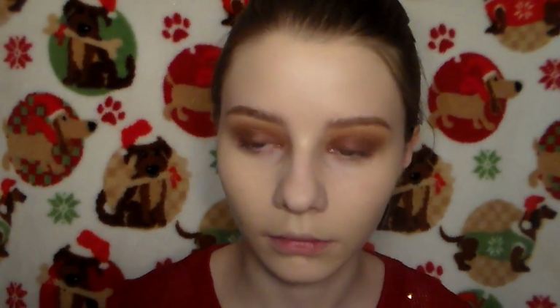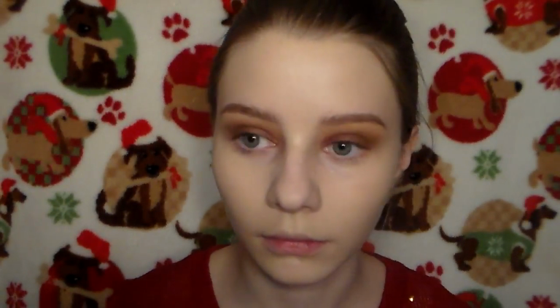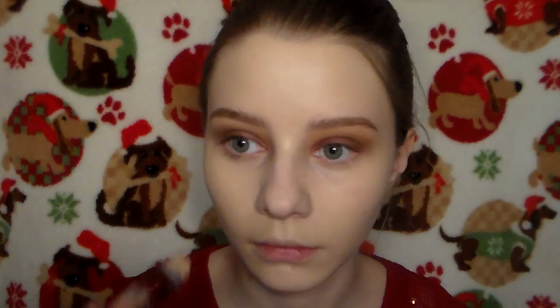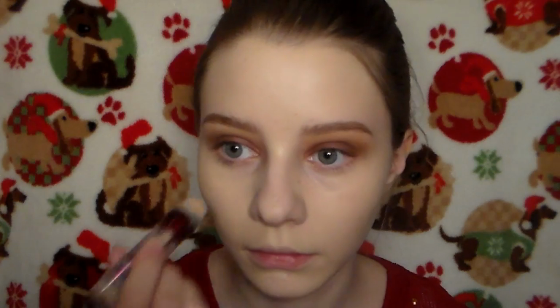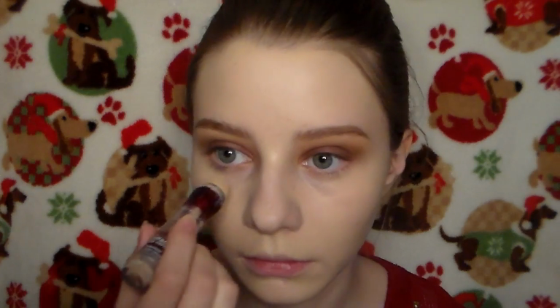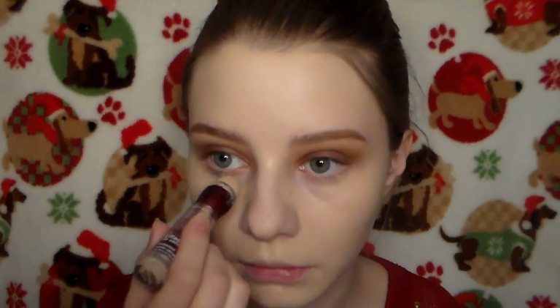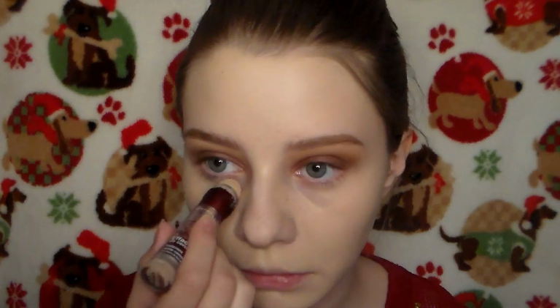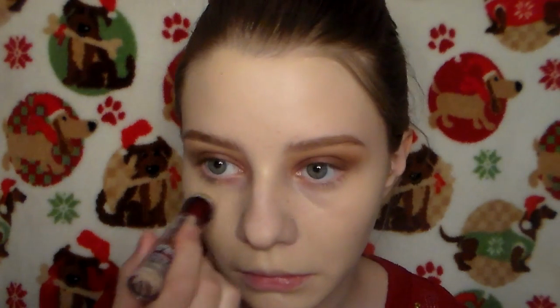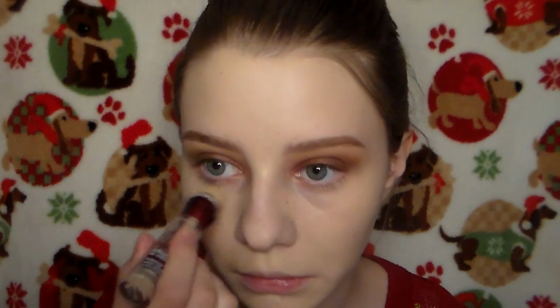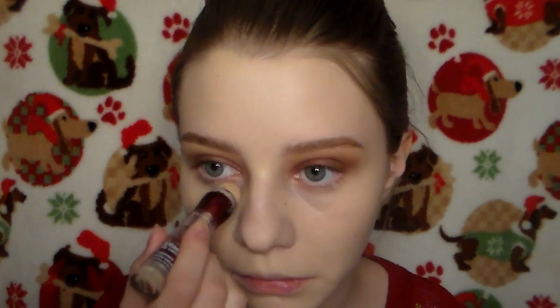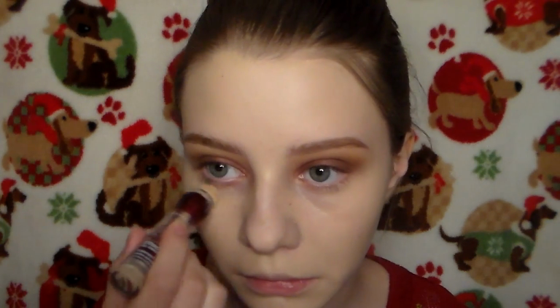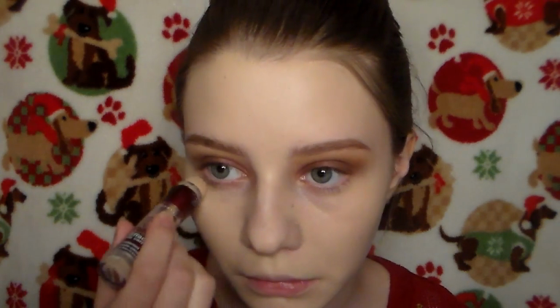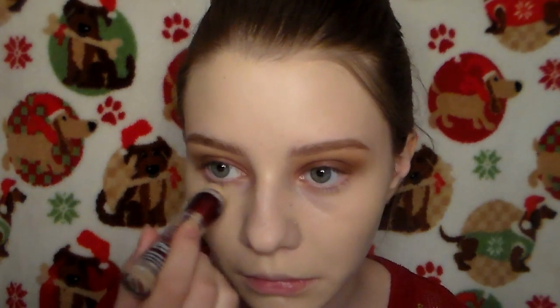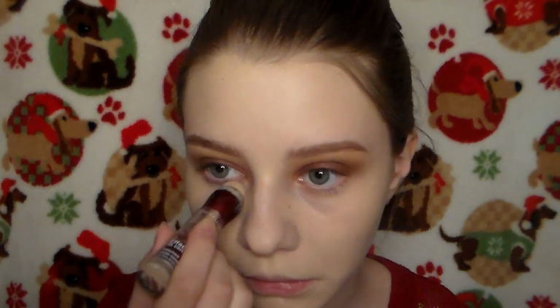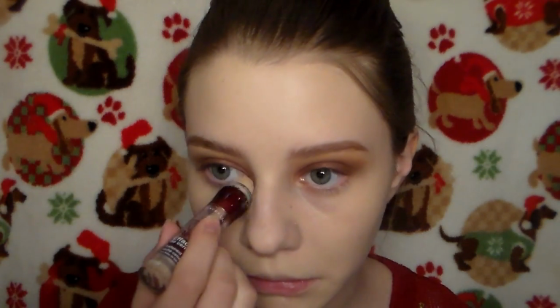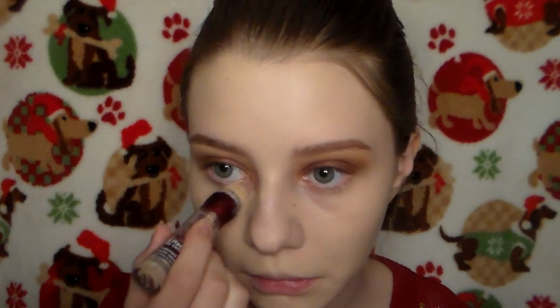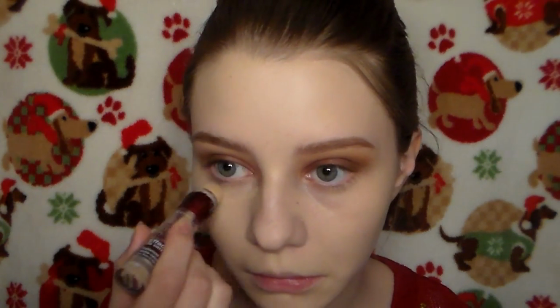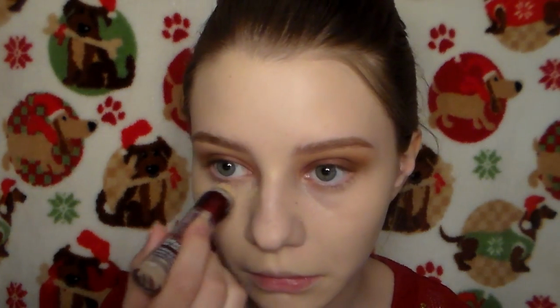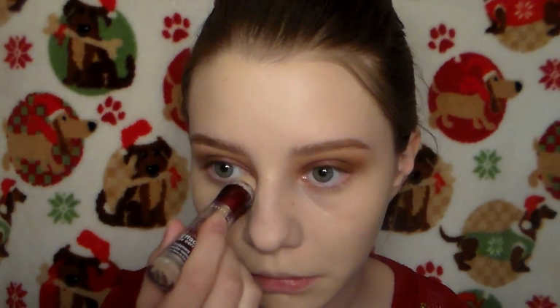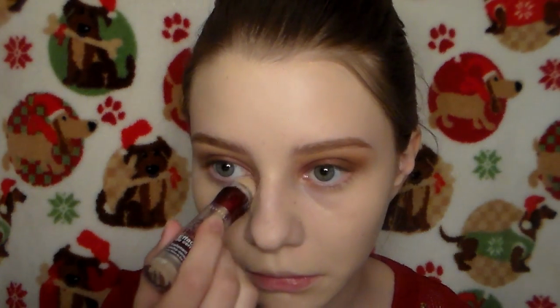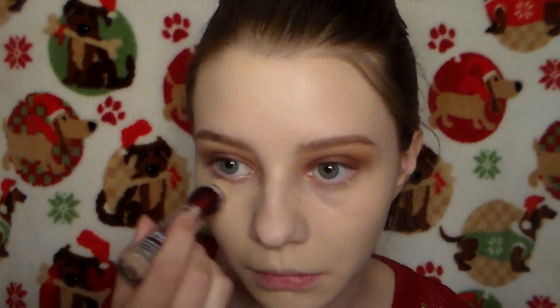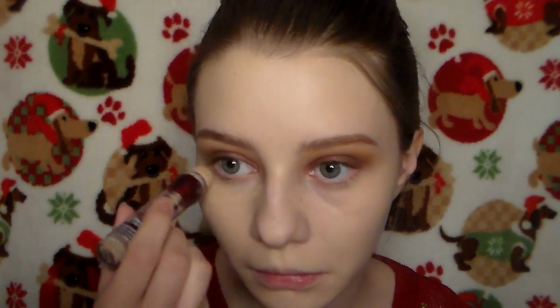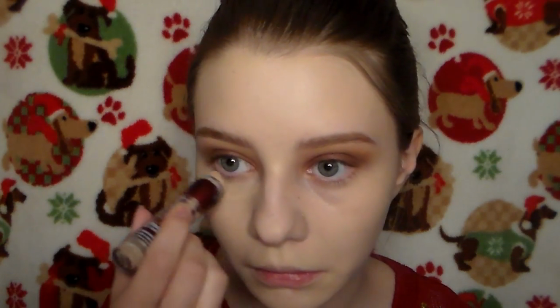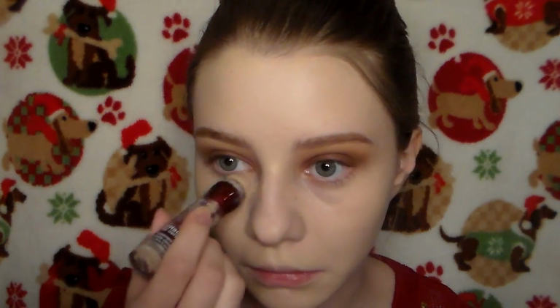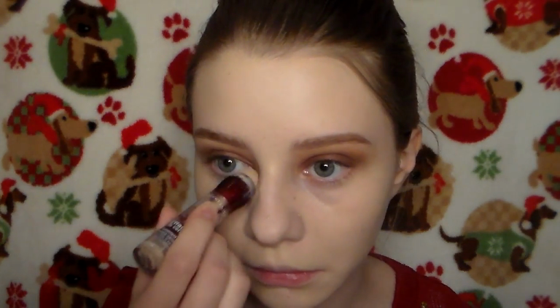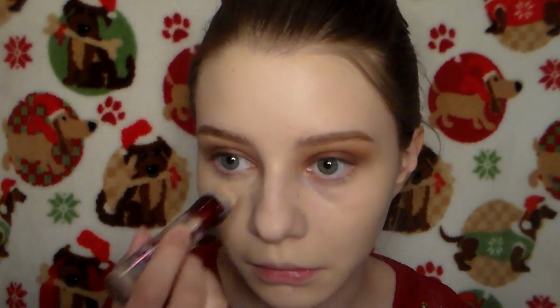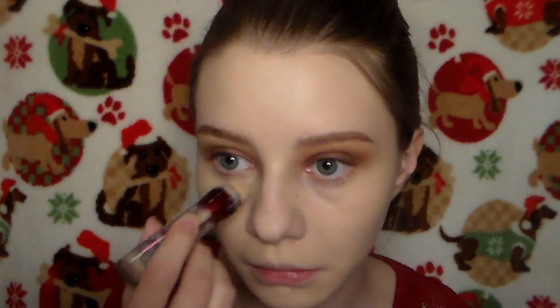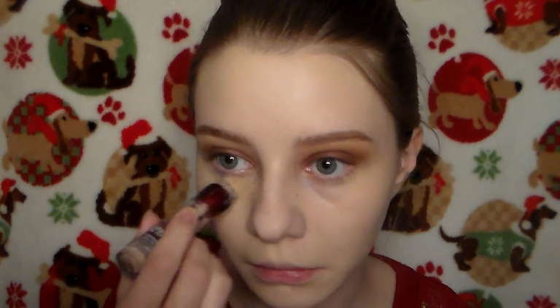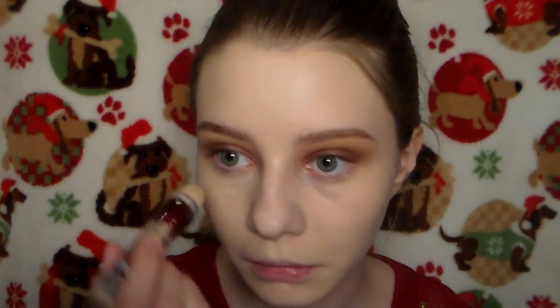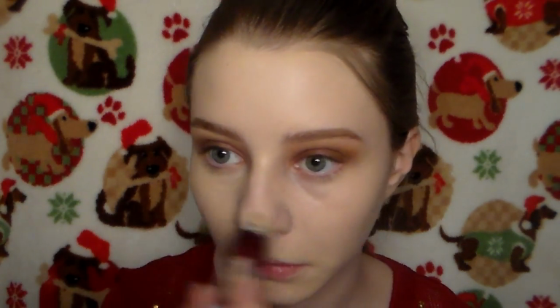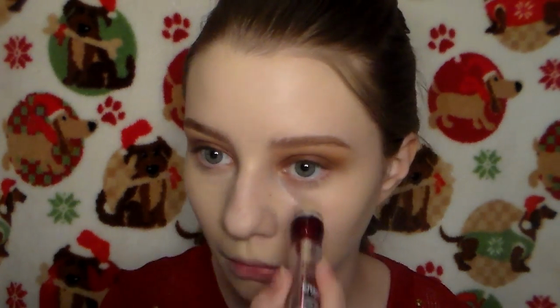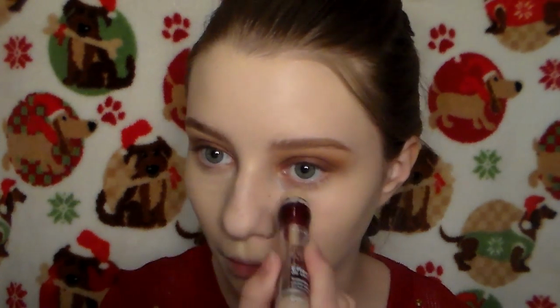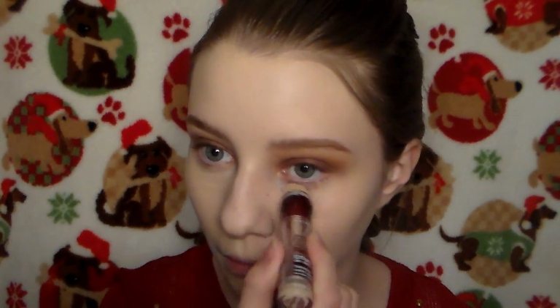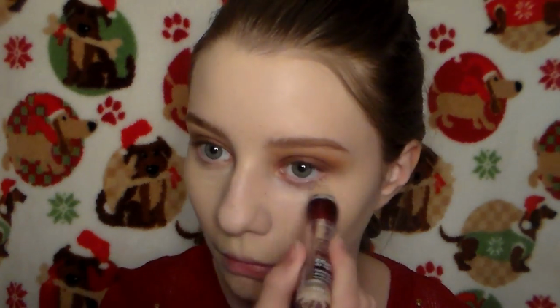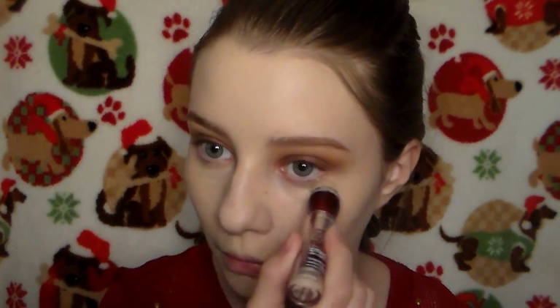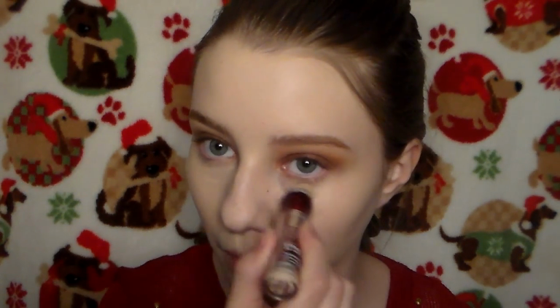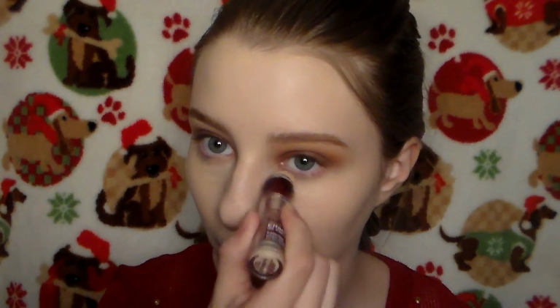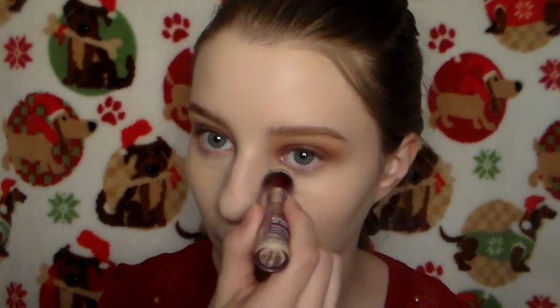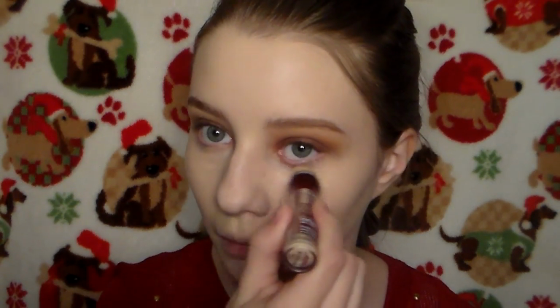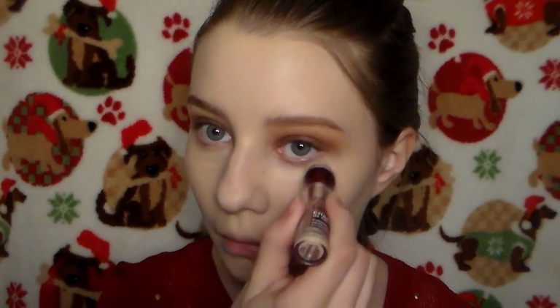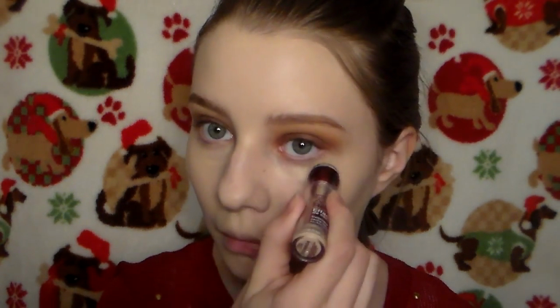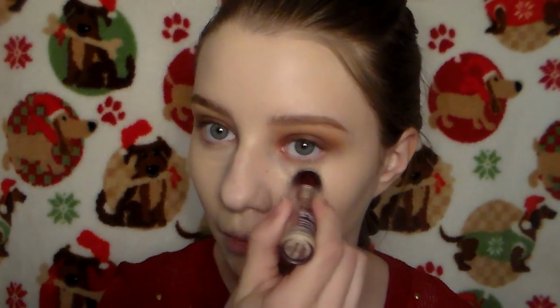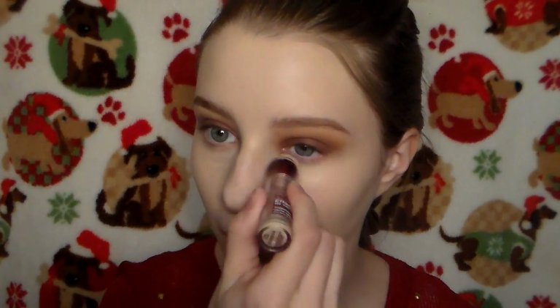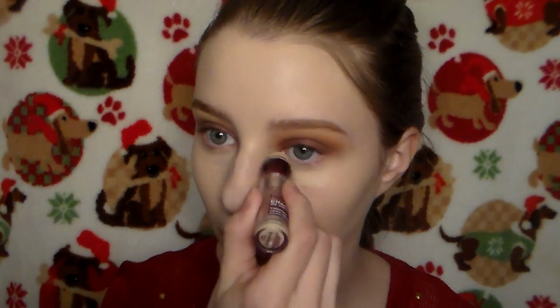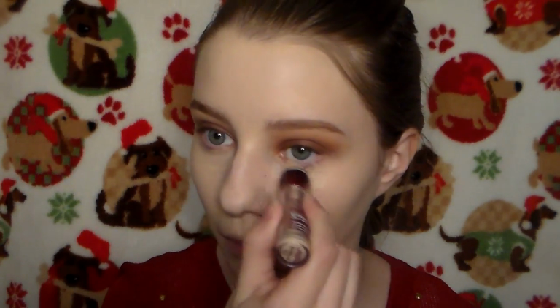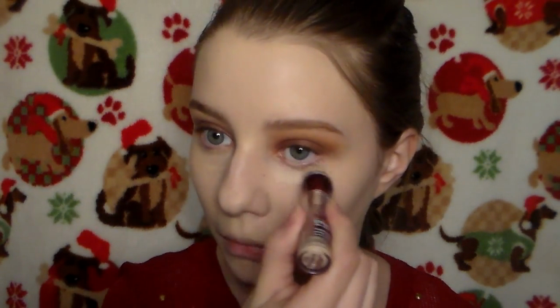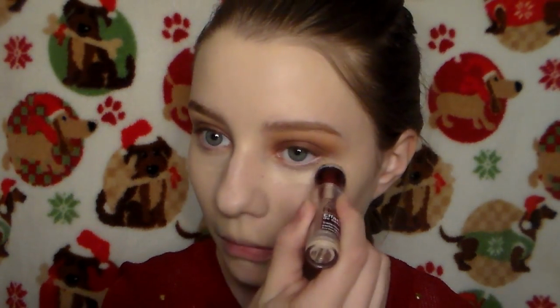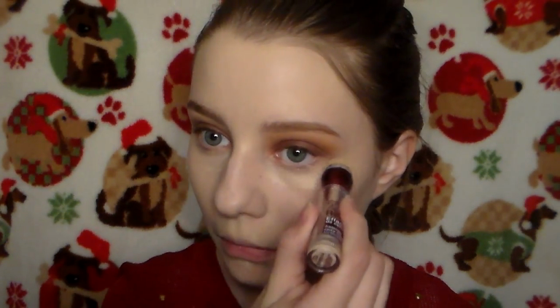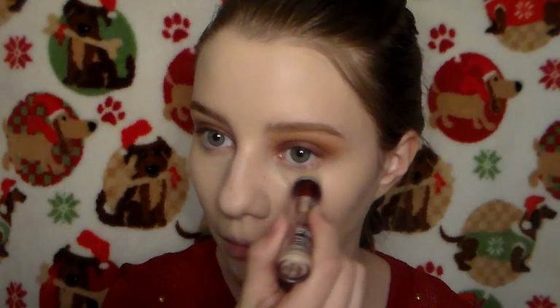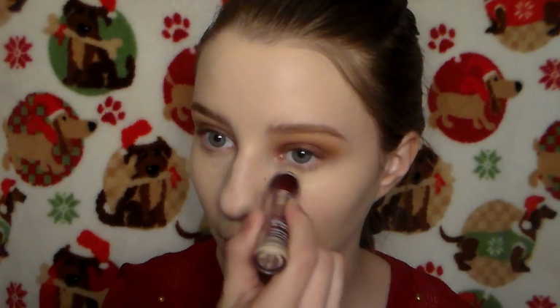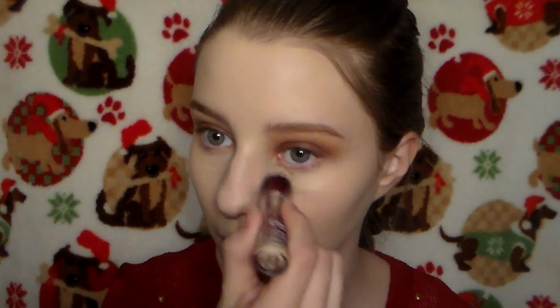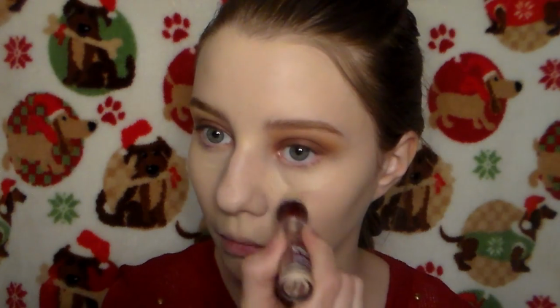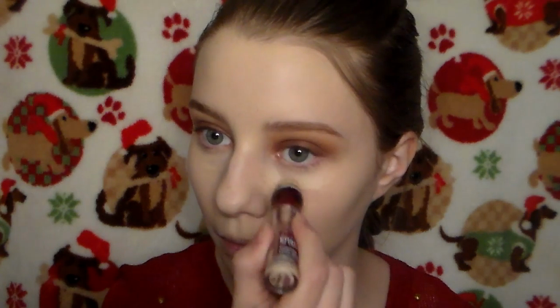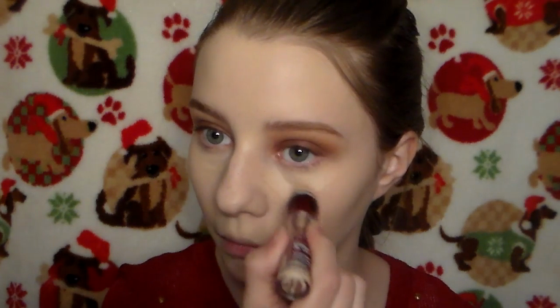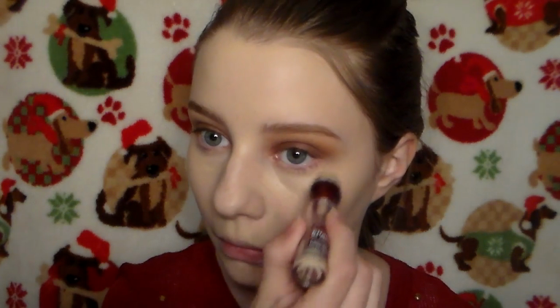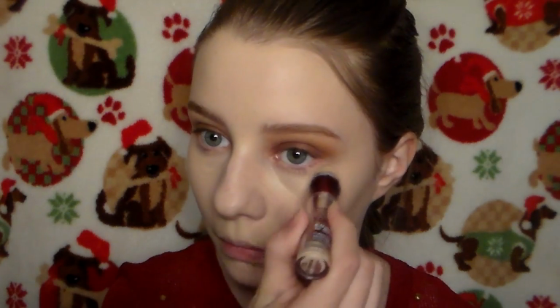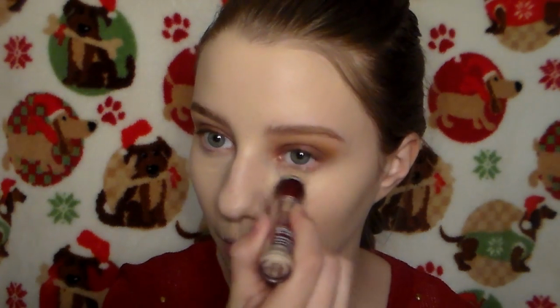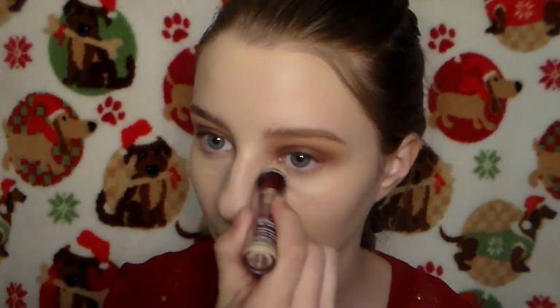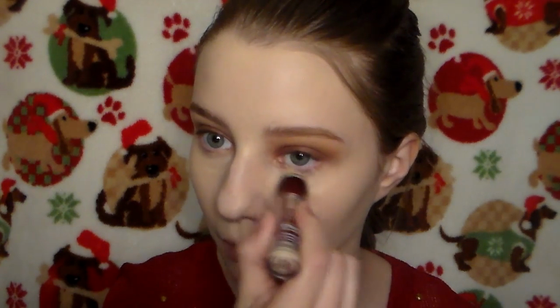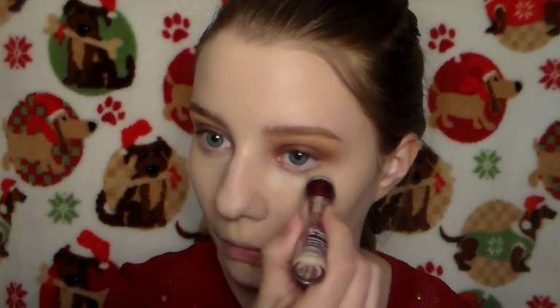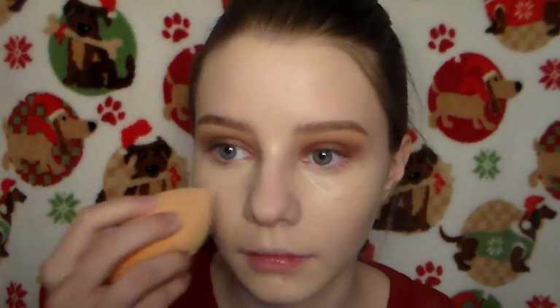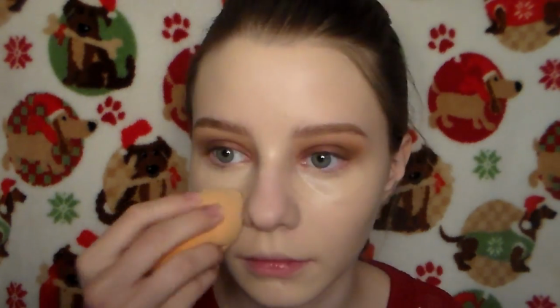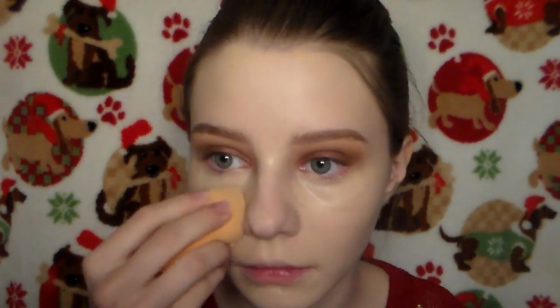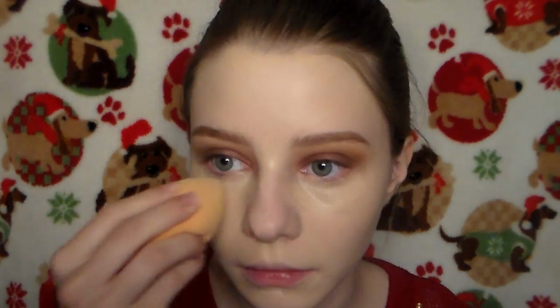Taking that concealer we used earlier, I'm applying it under my eyes and blending it out with that same sponge we used for the foundation.